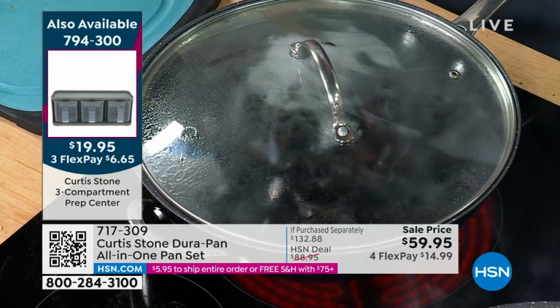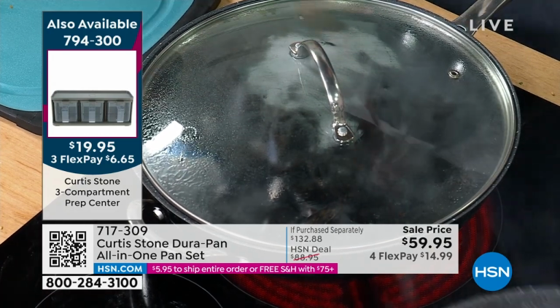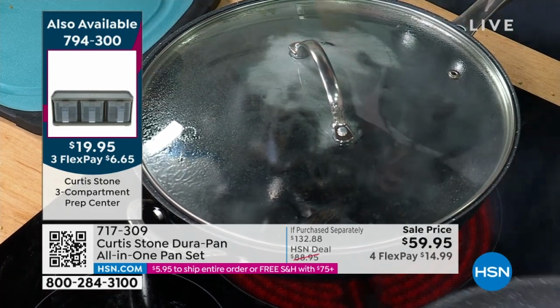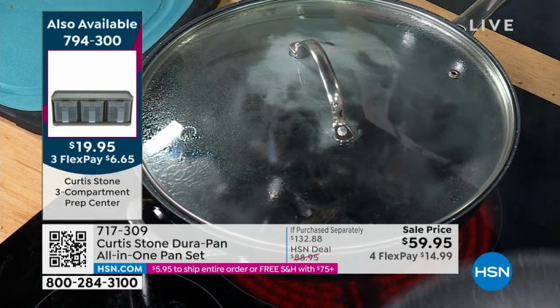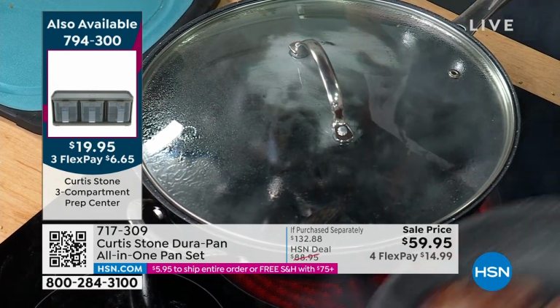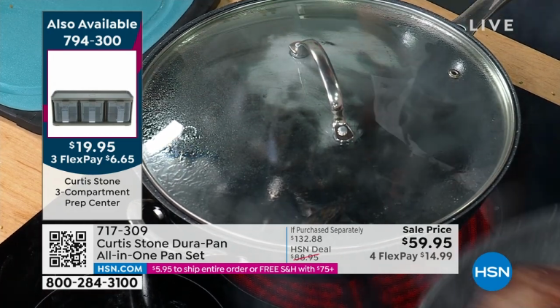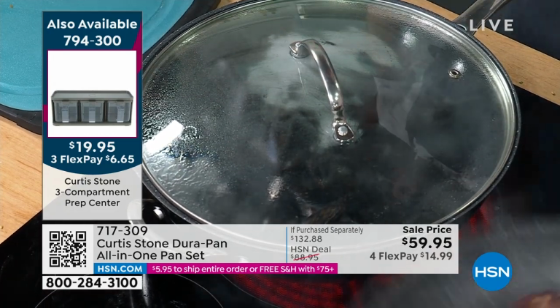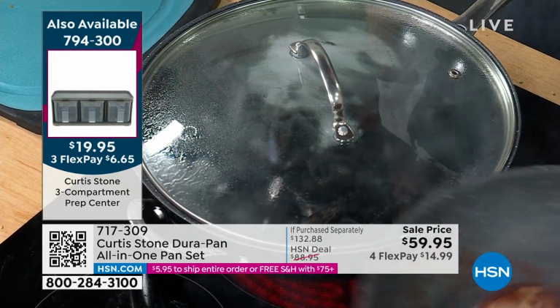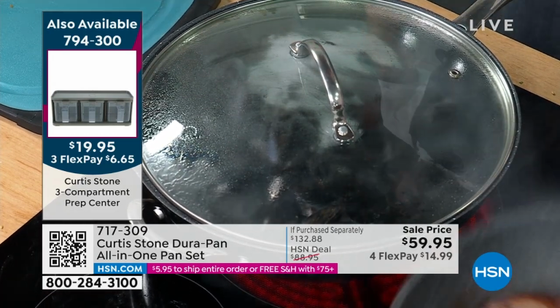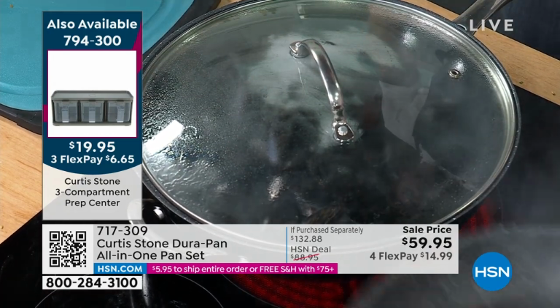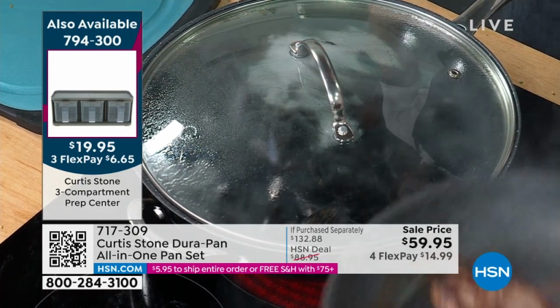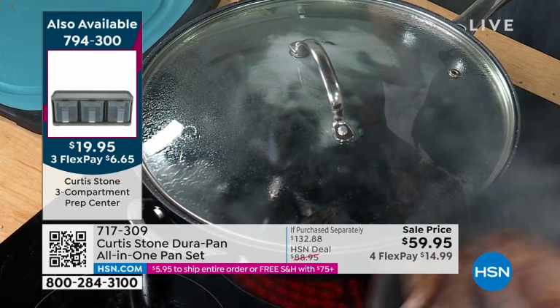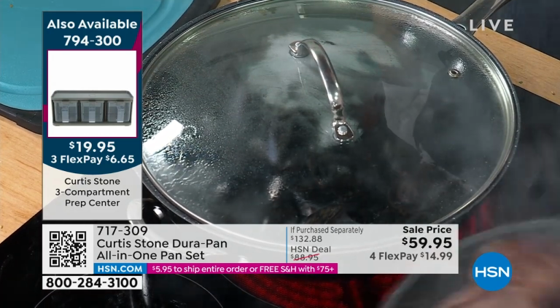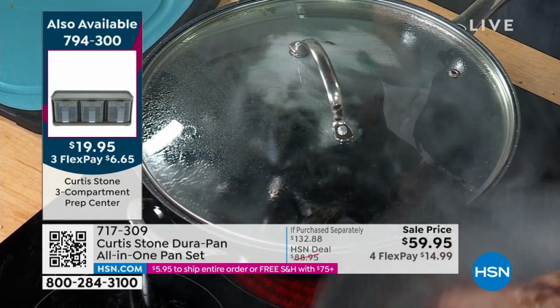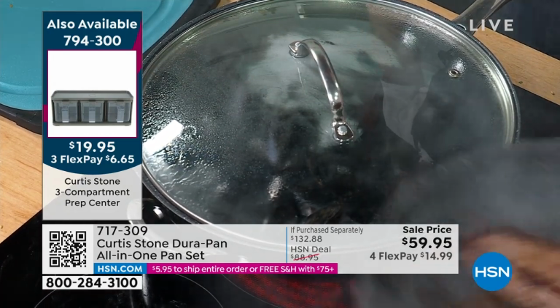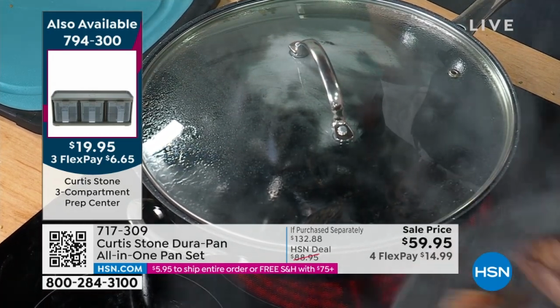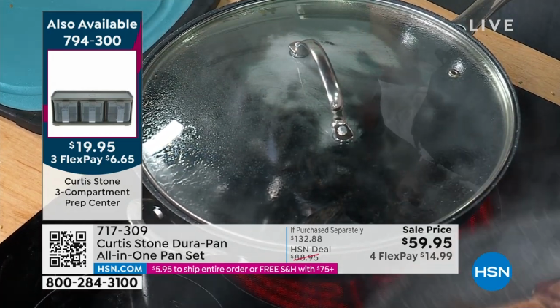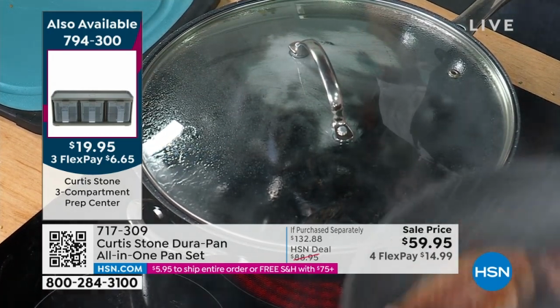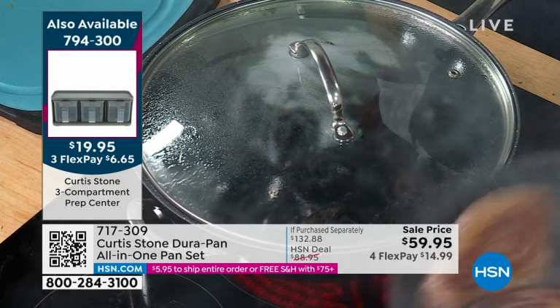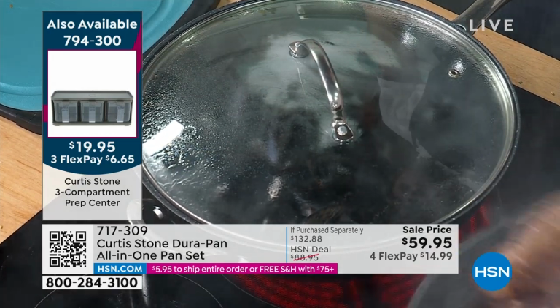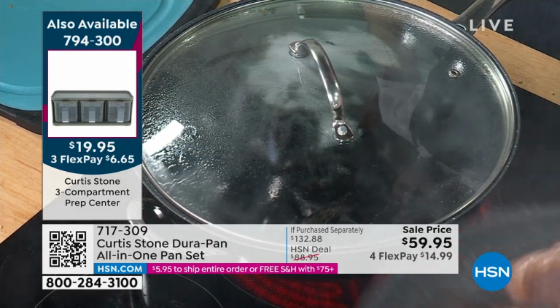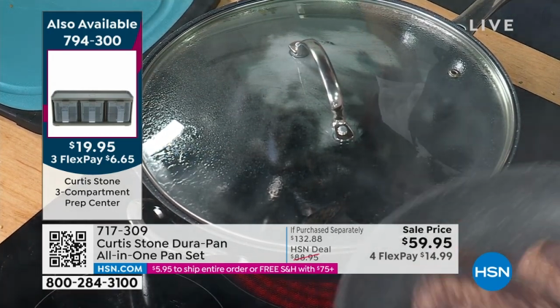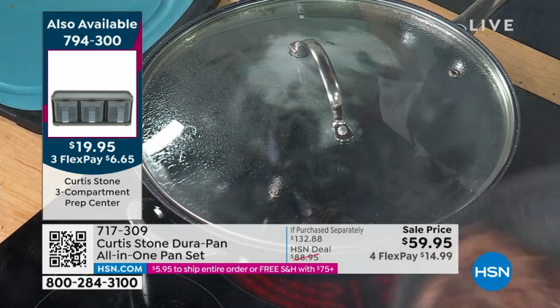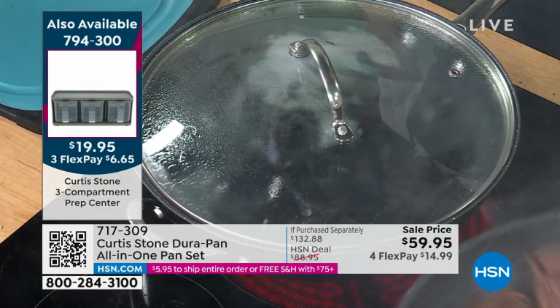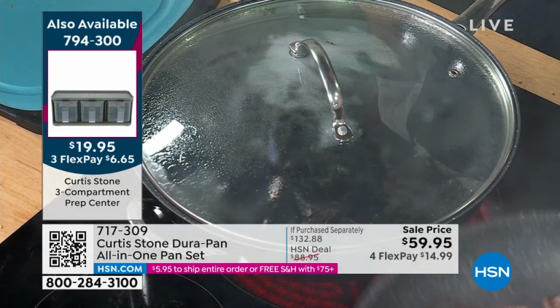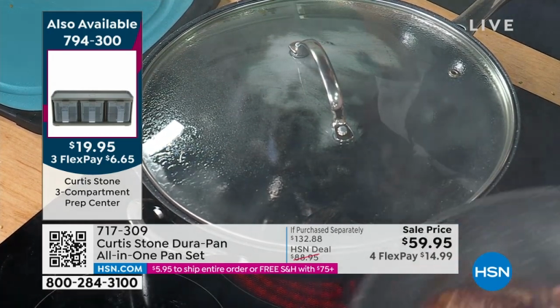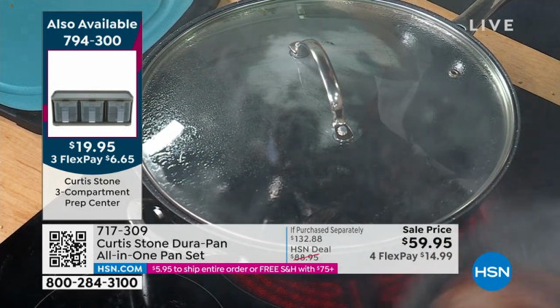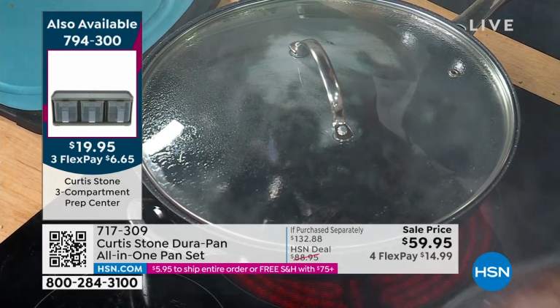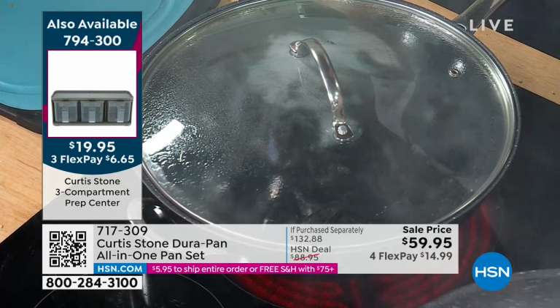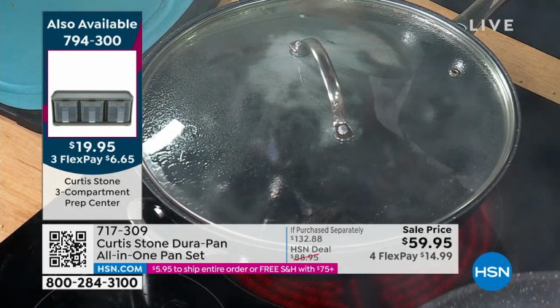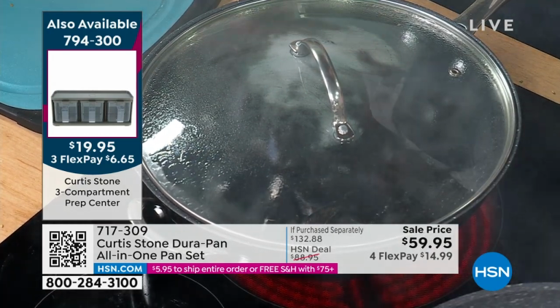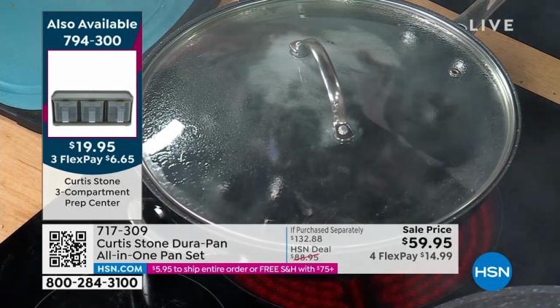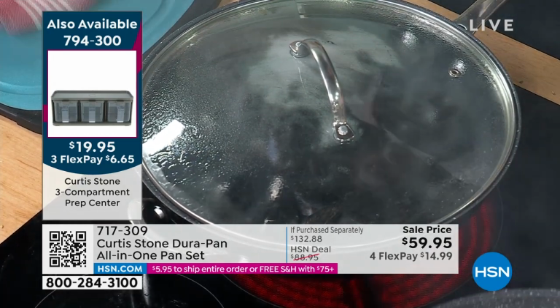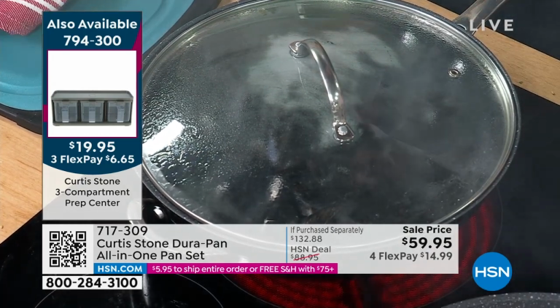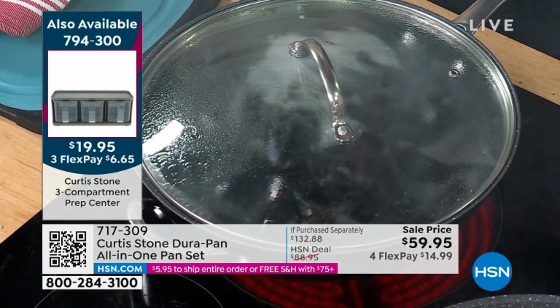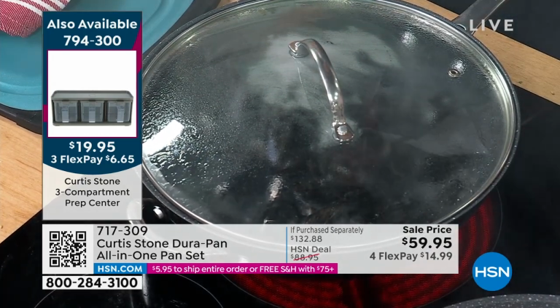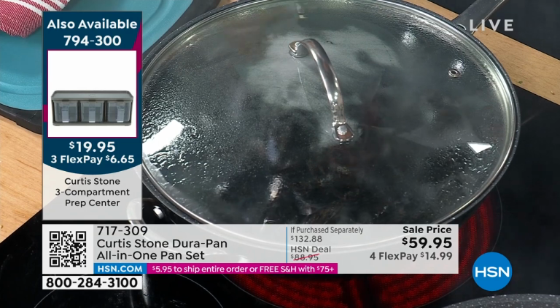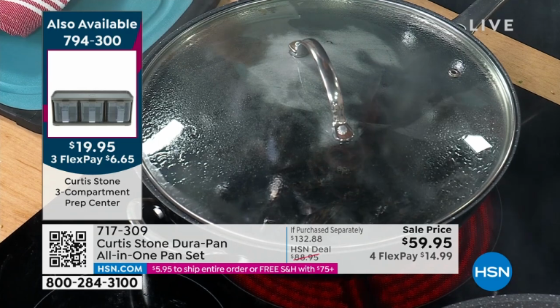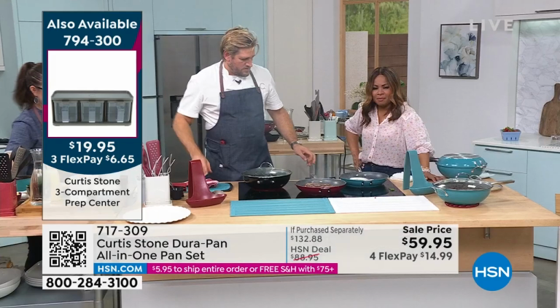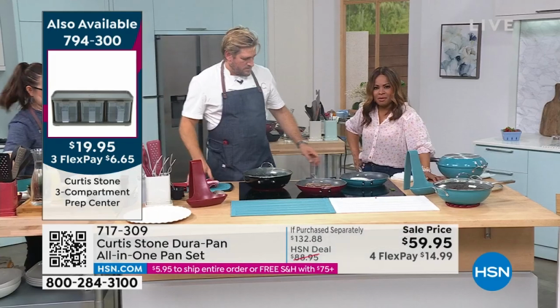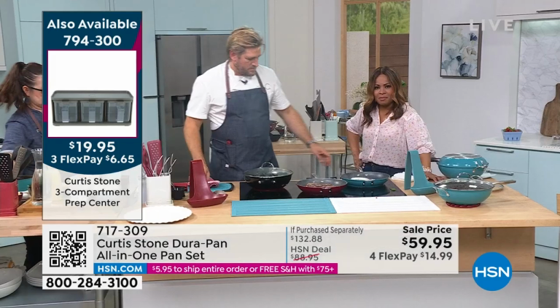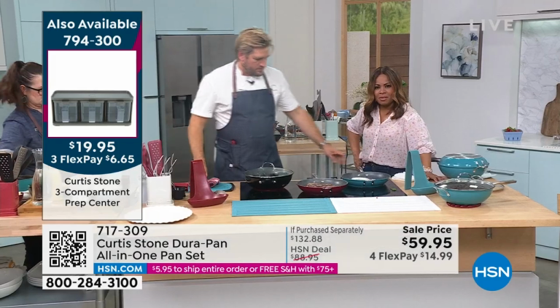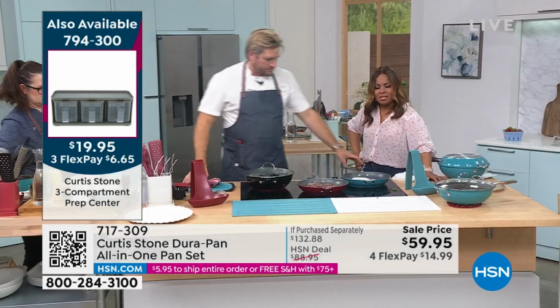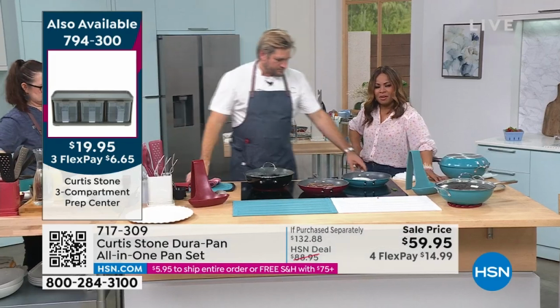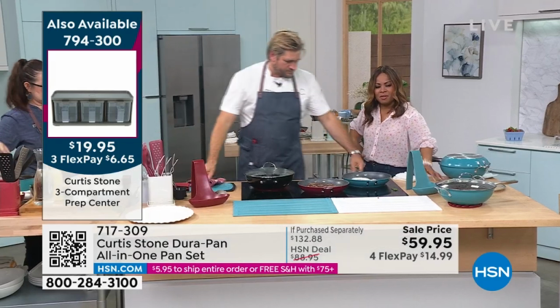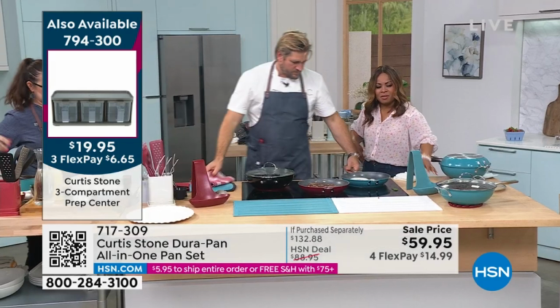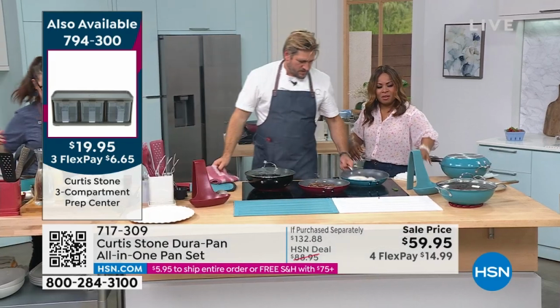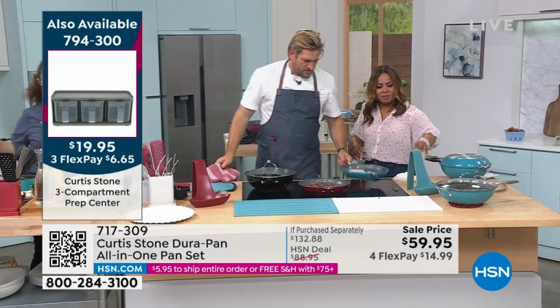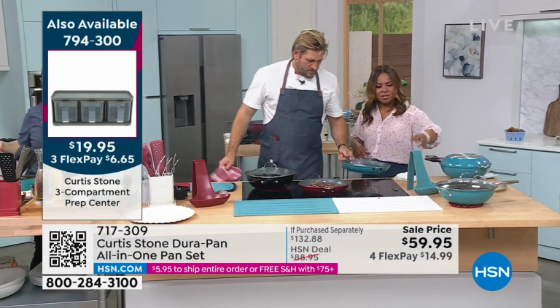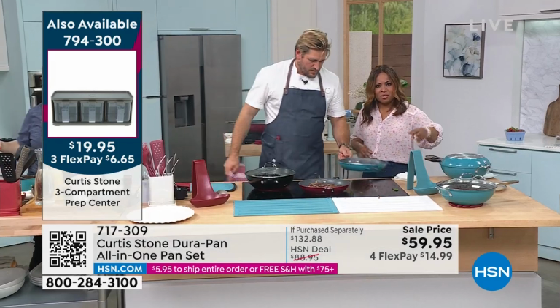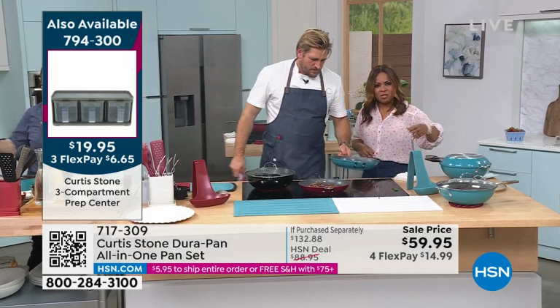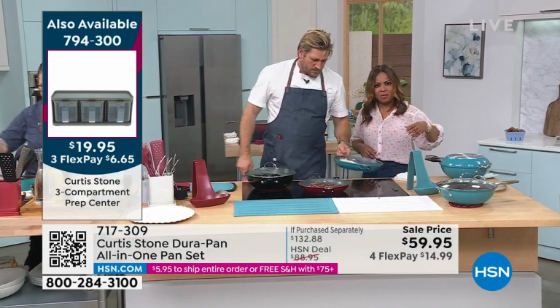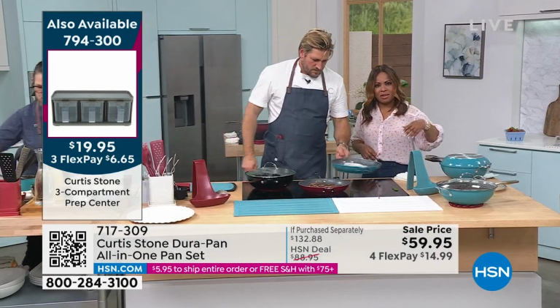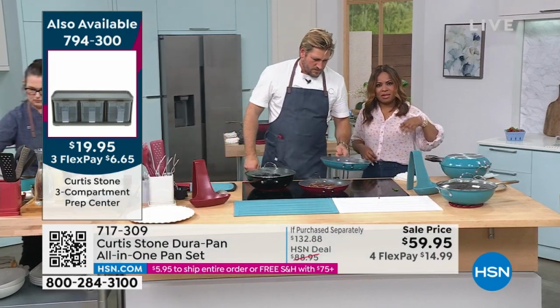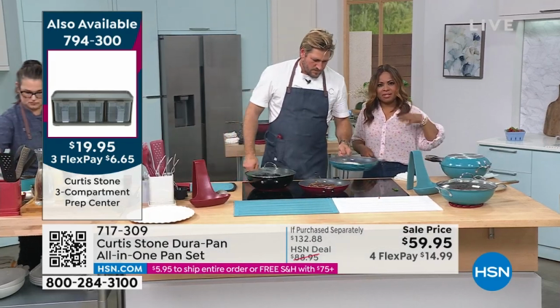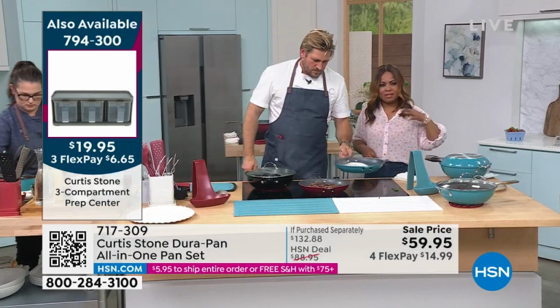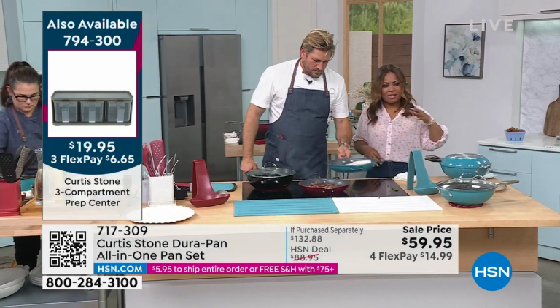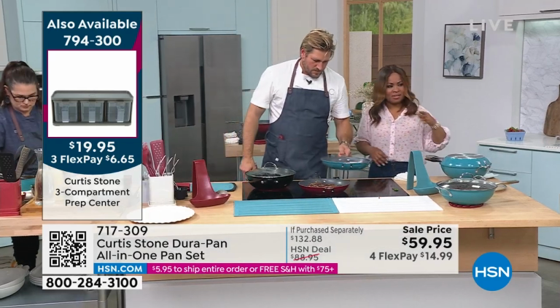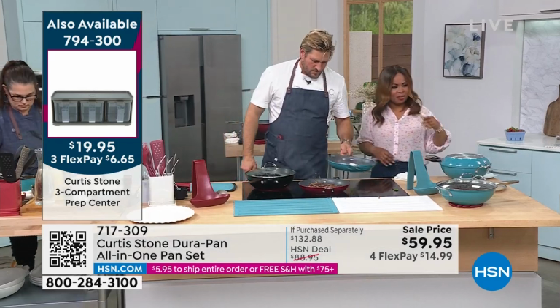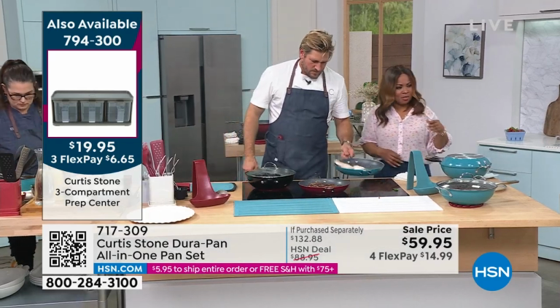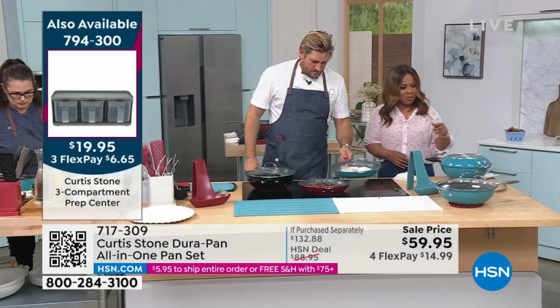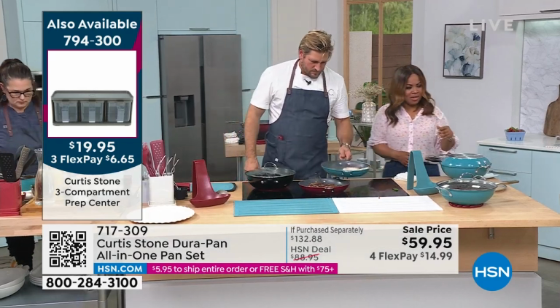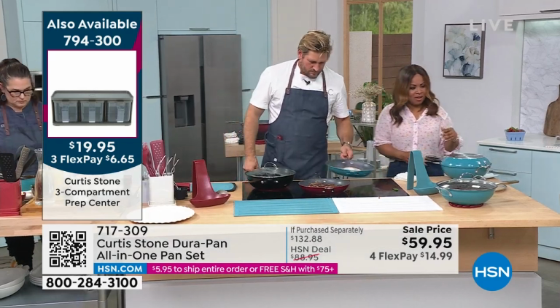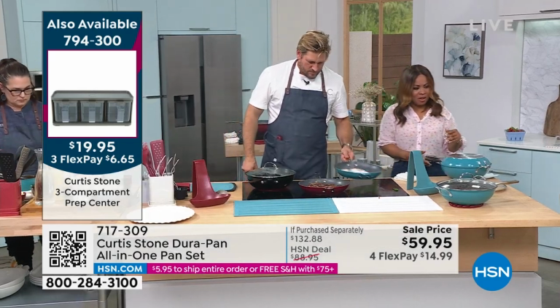If you'd like to have that prep center, the item number is on your television screen — that's less than $20.